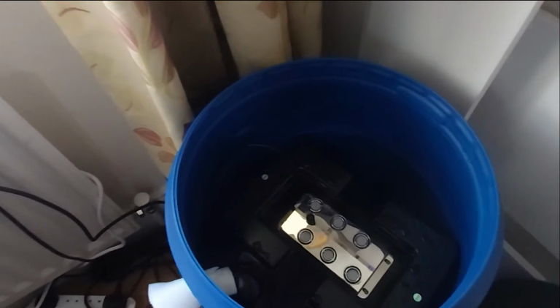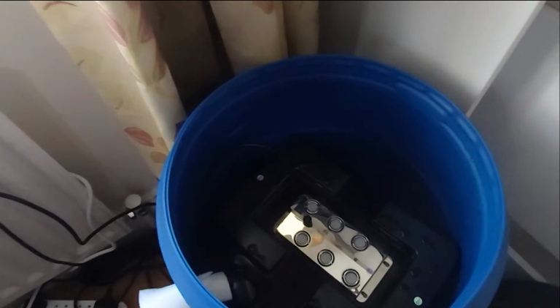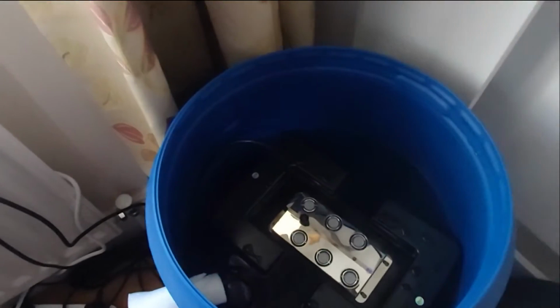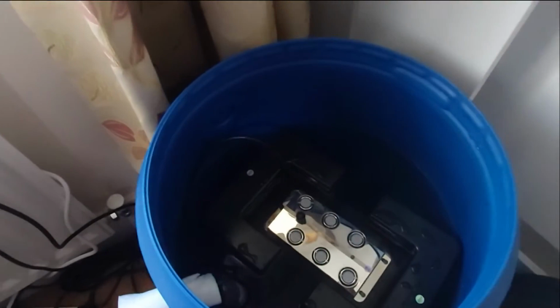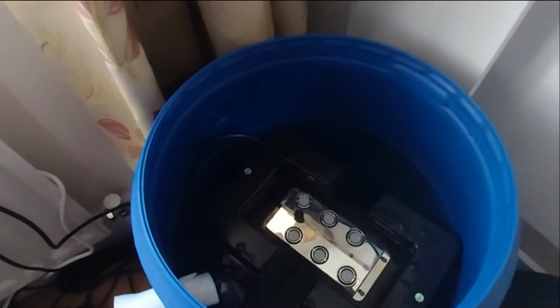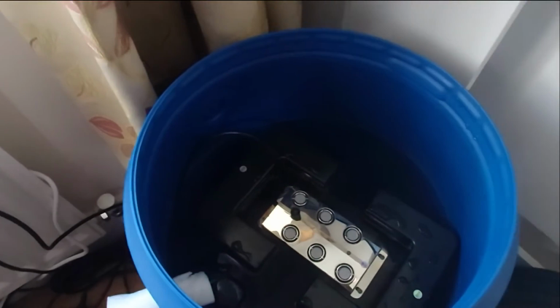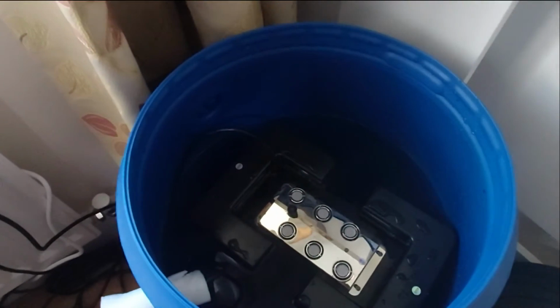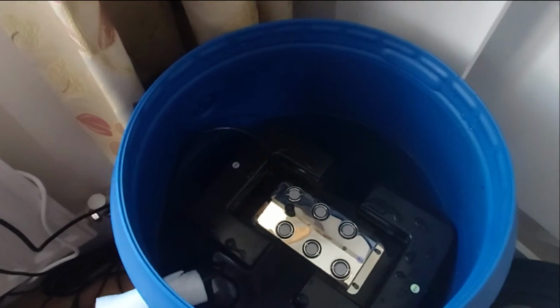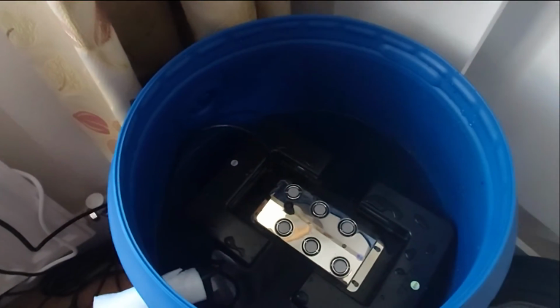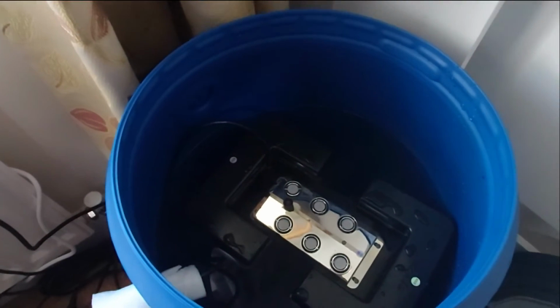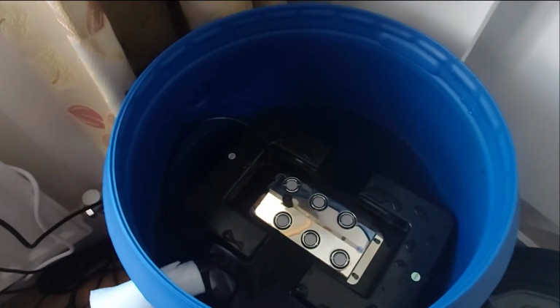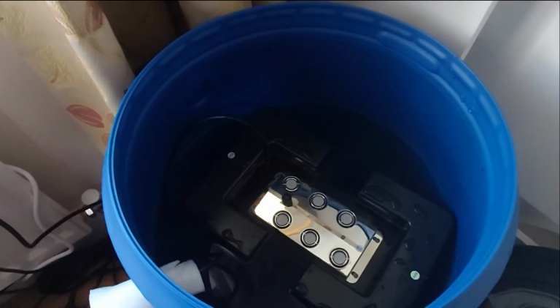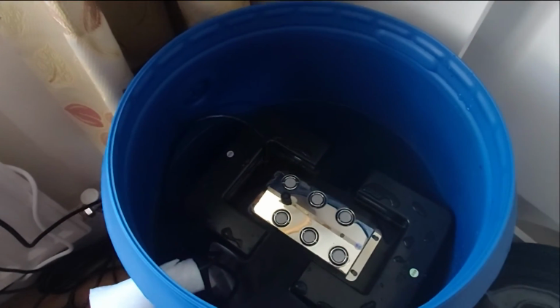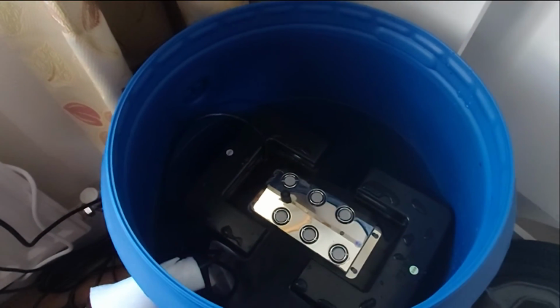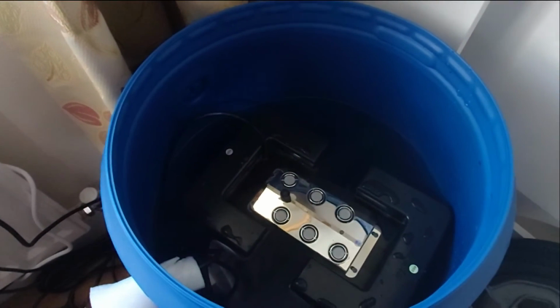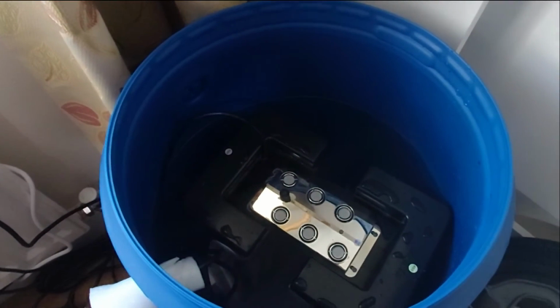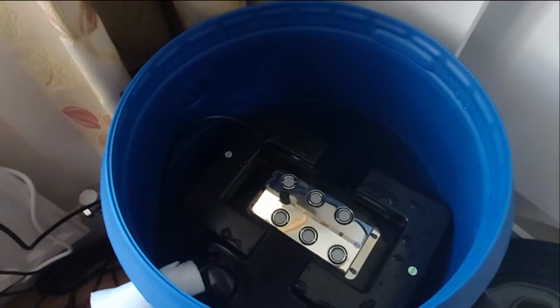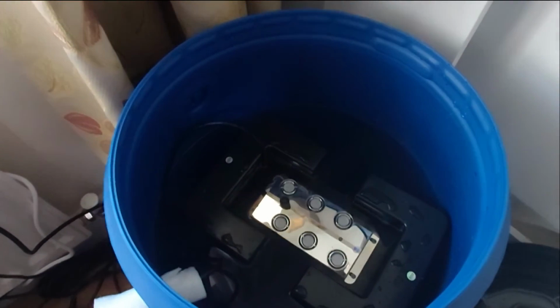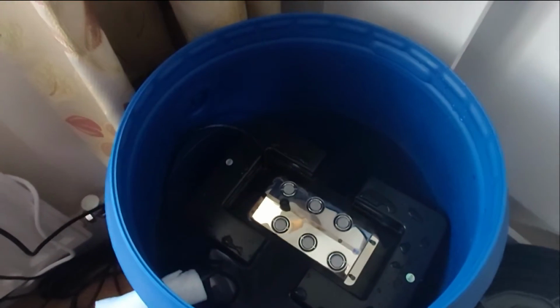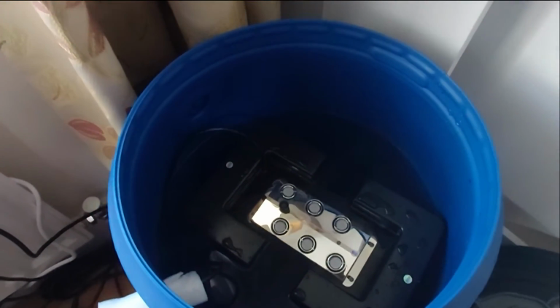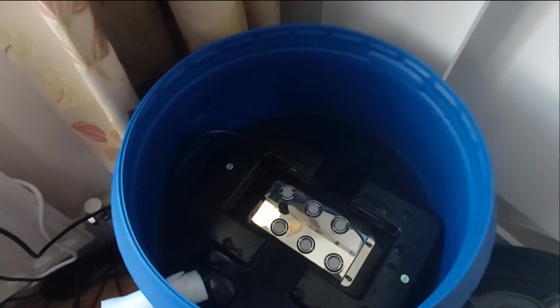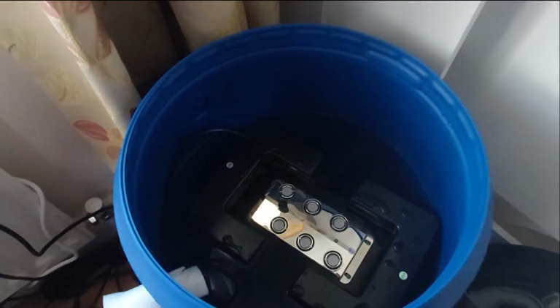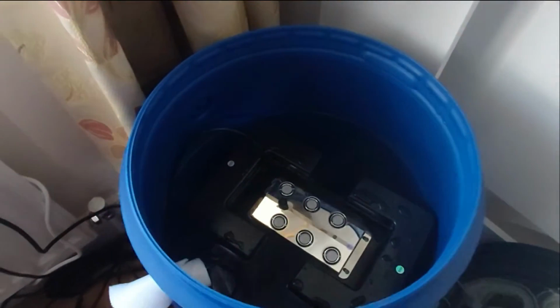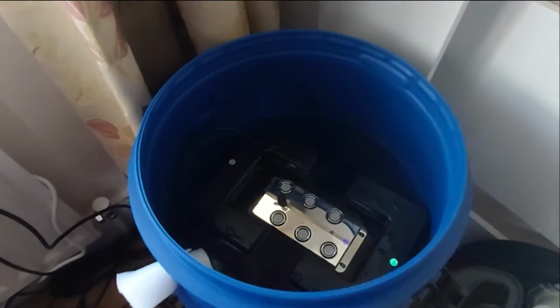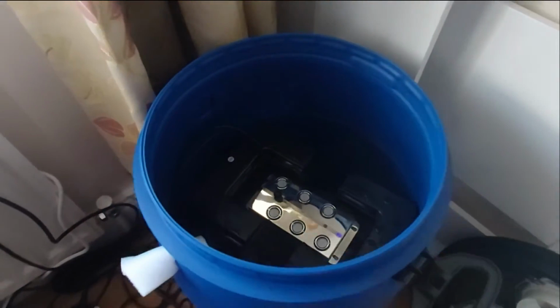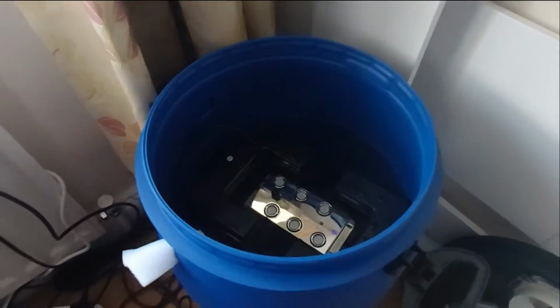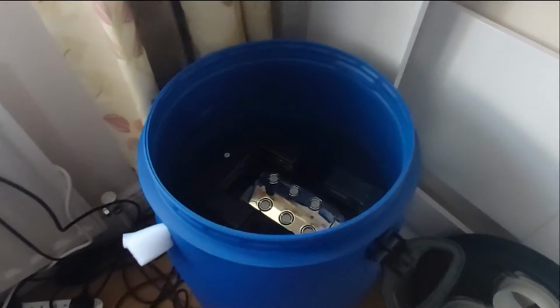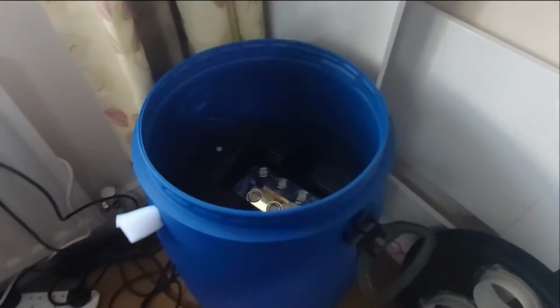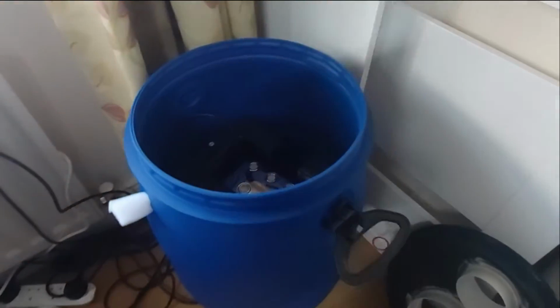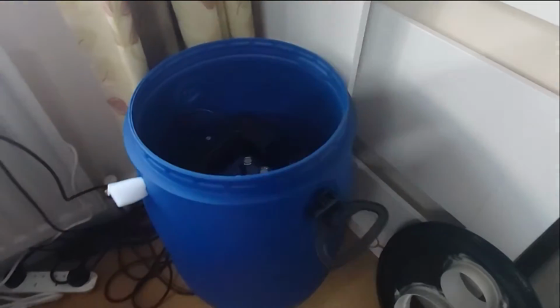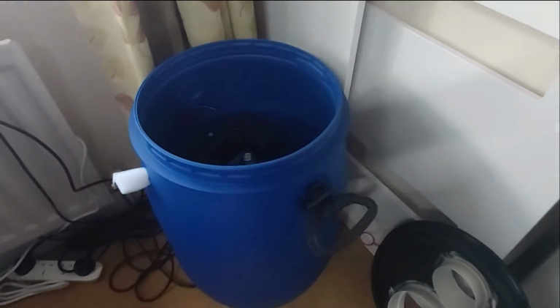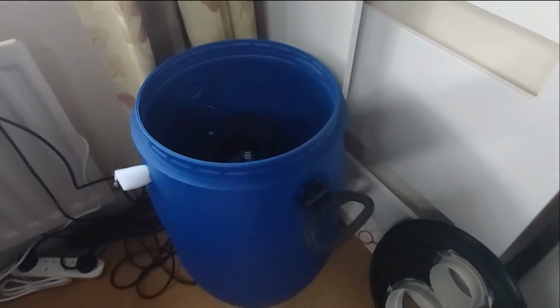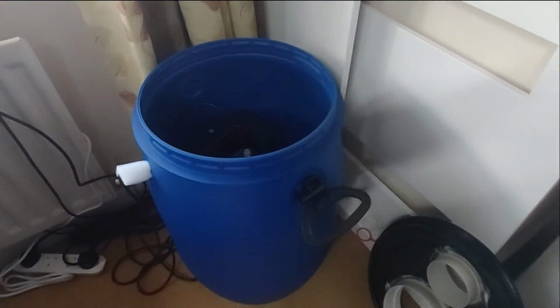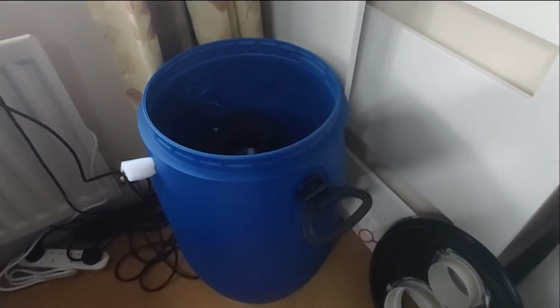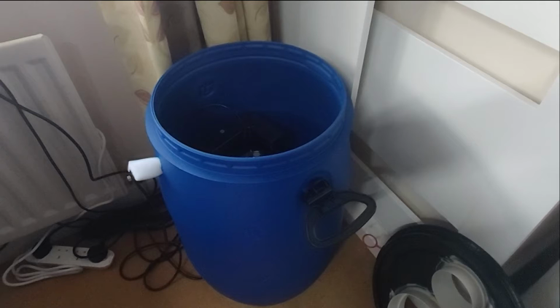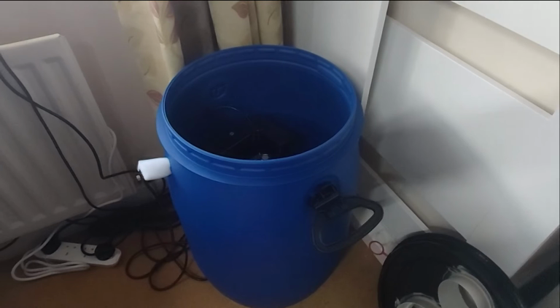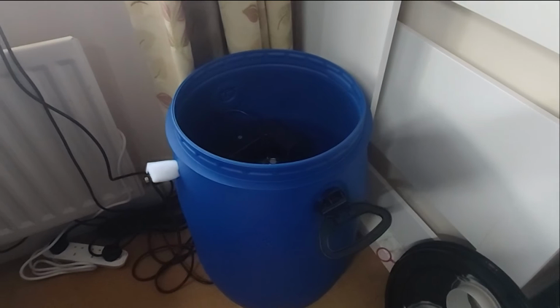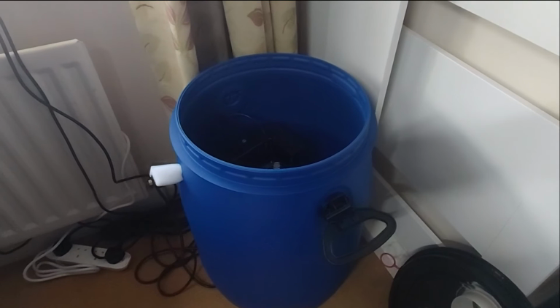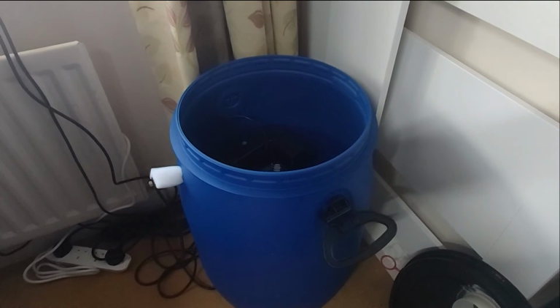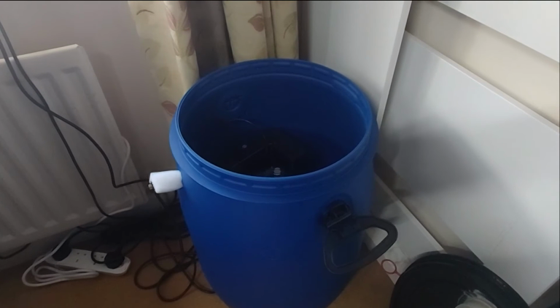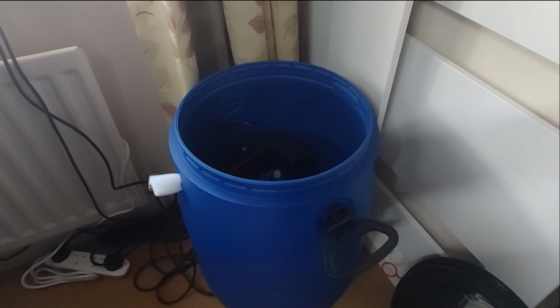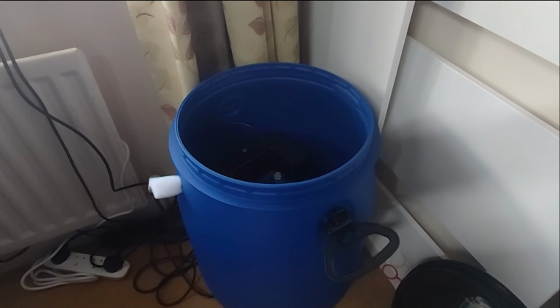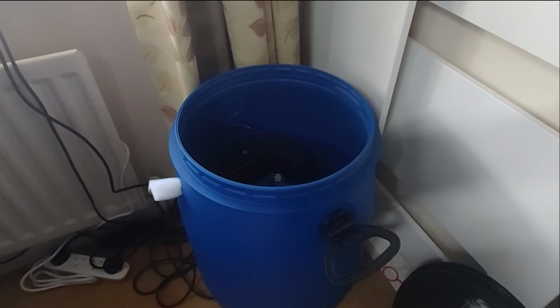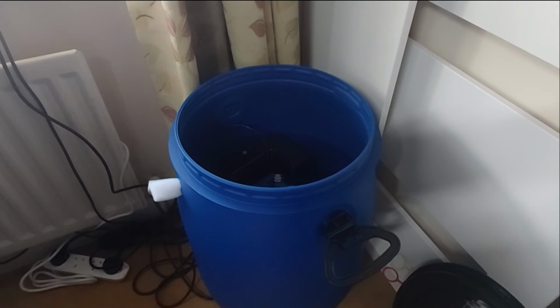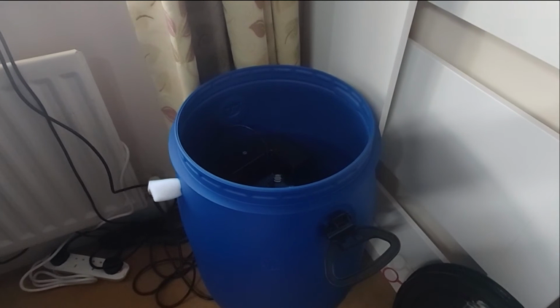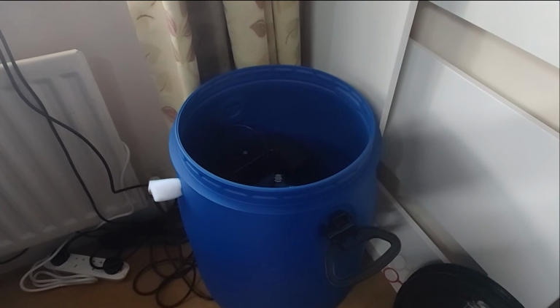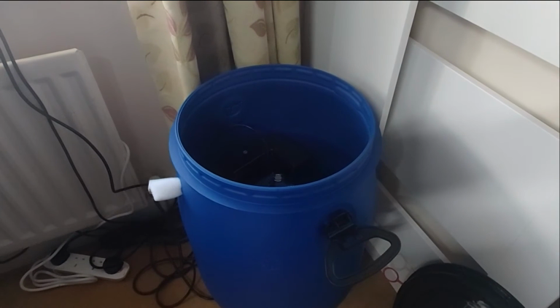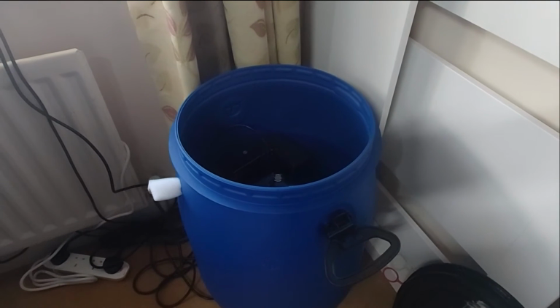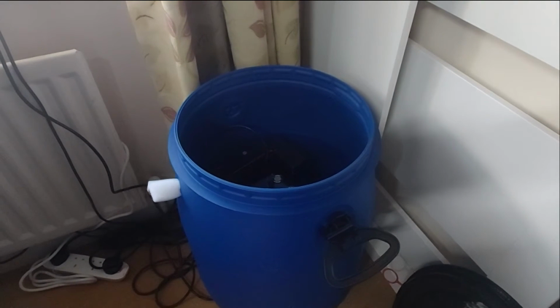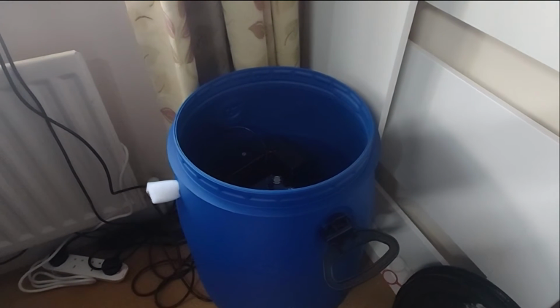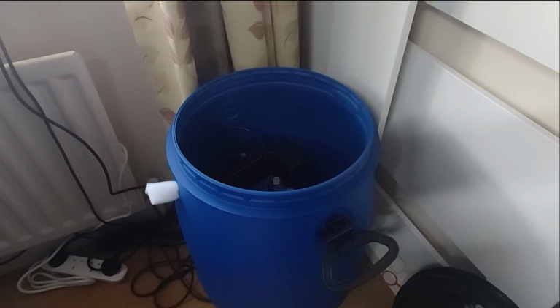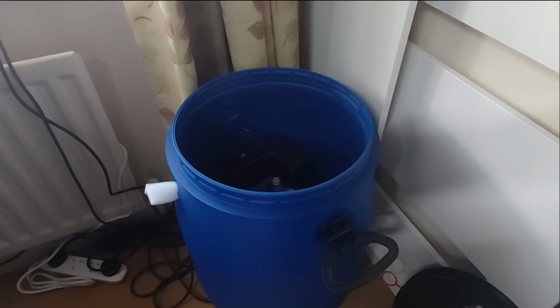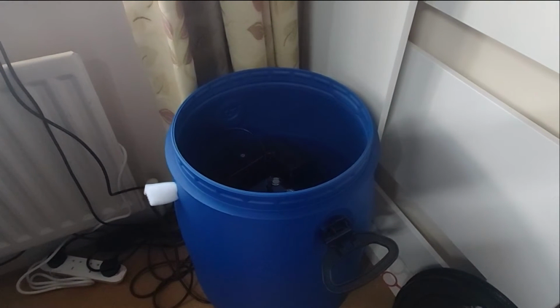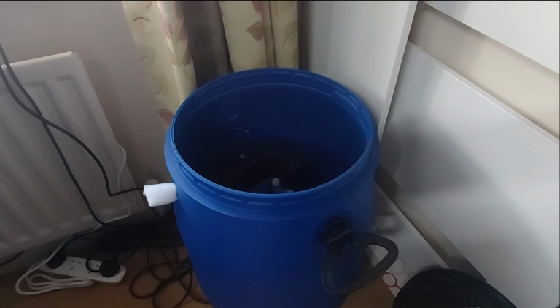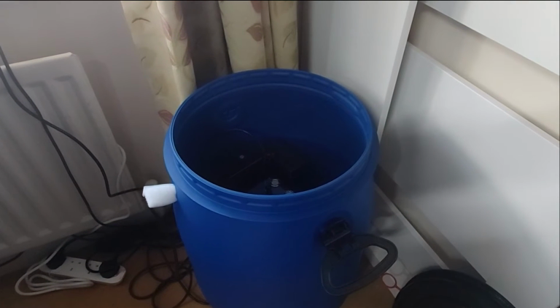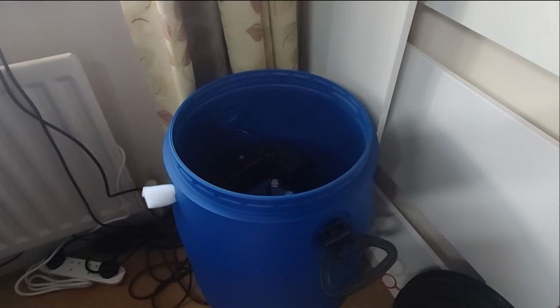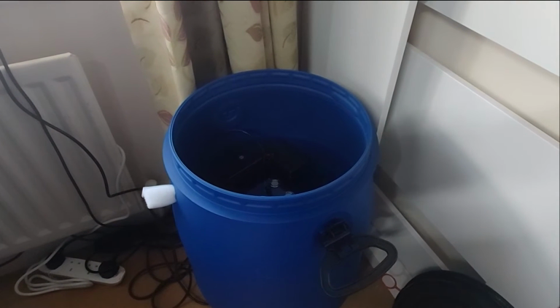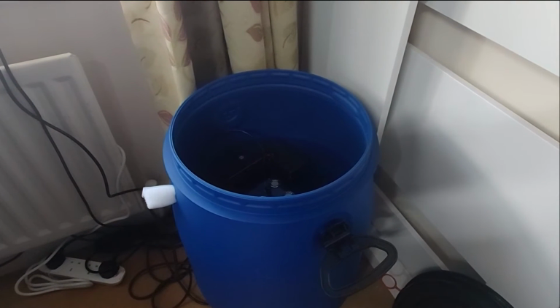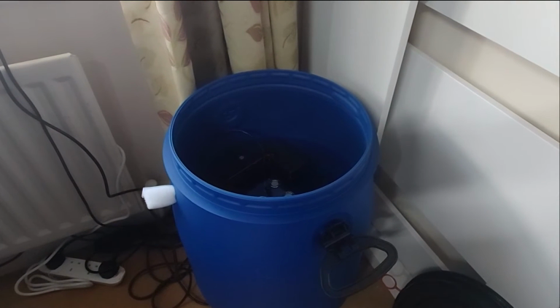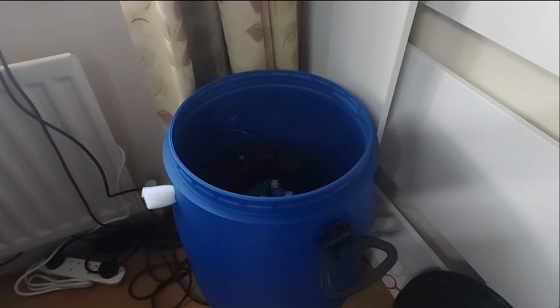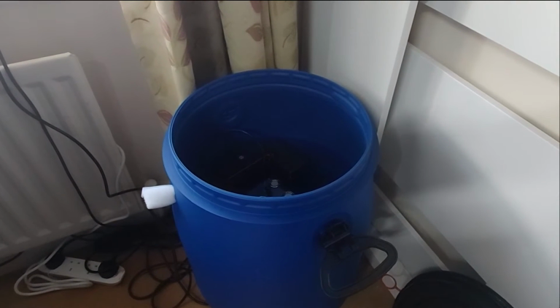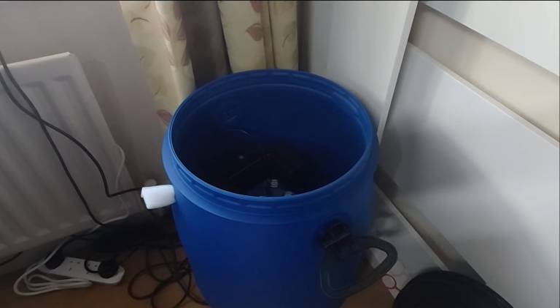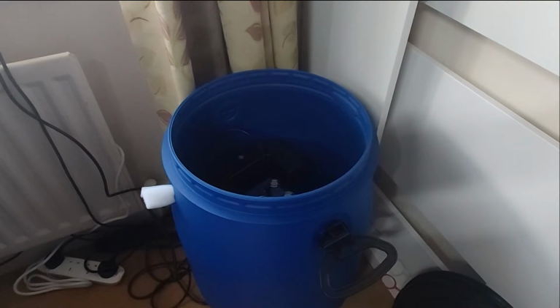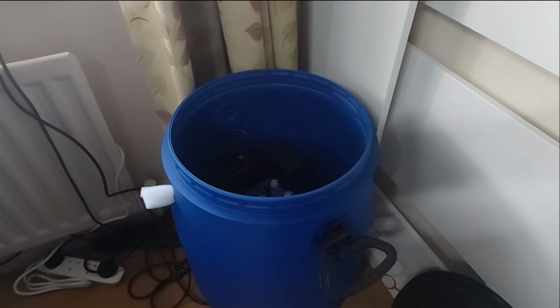And there we go — our mist maker in a 60 litre barrel with about 40 litres of water. We'll give it a quick test.